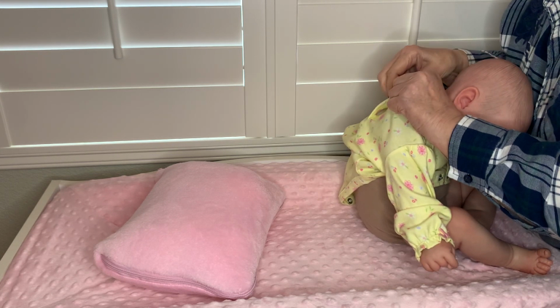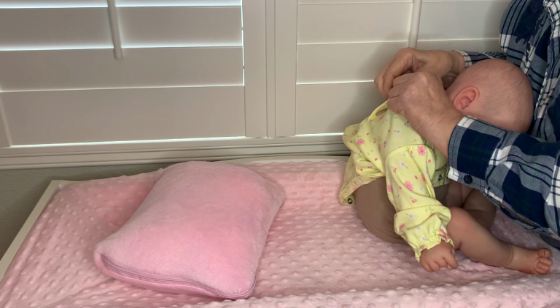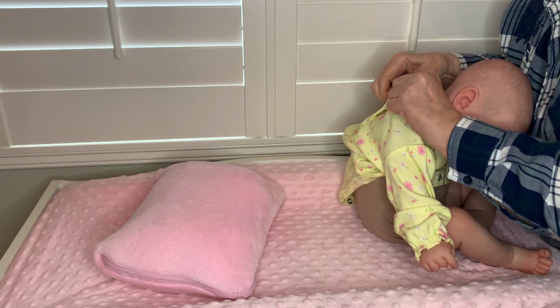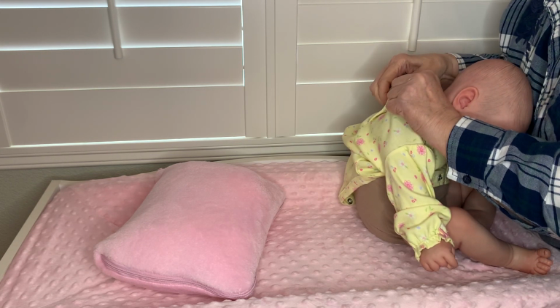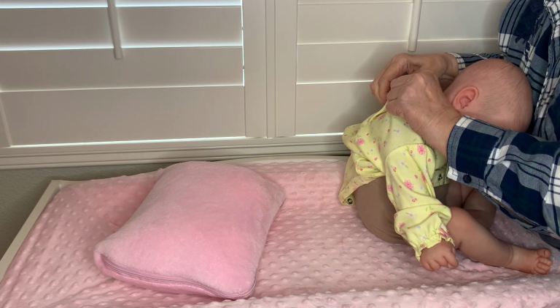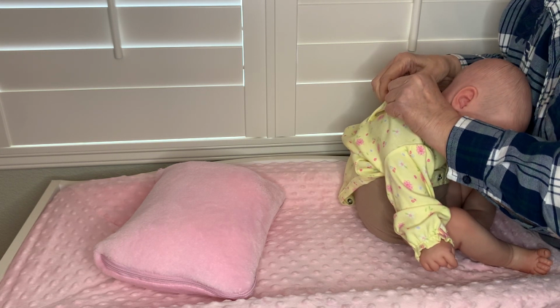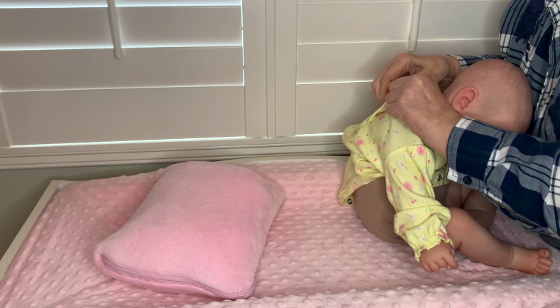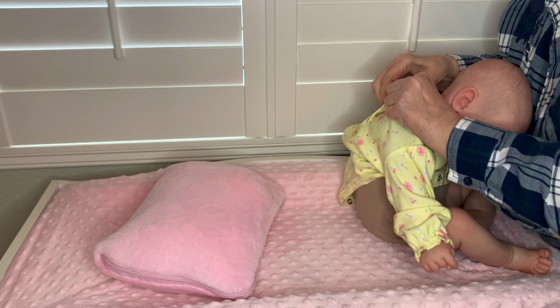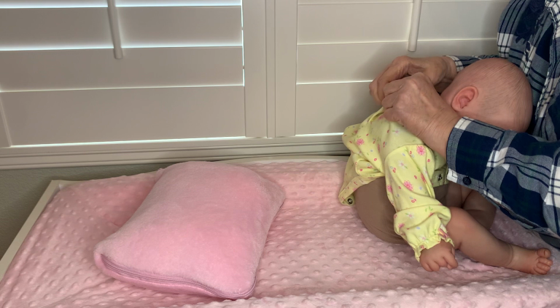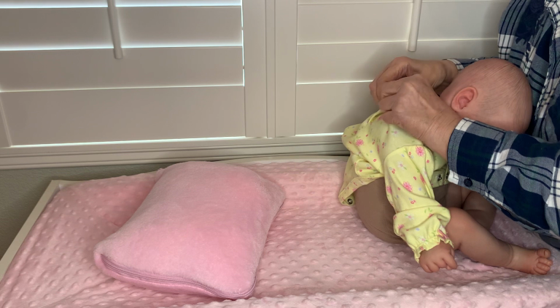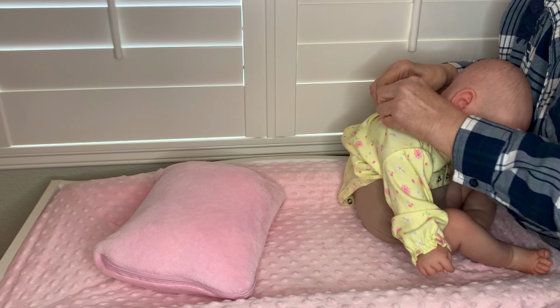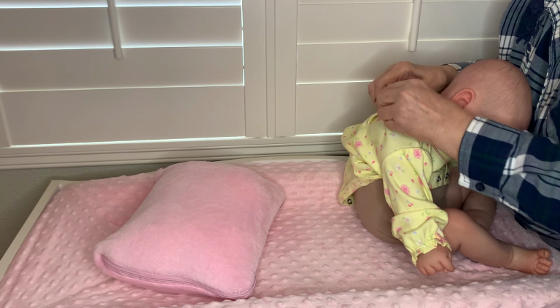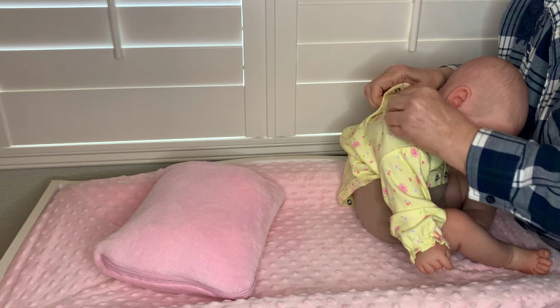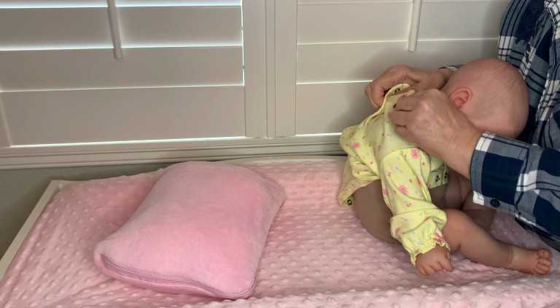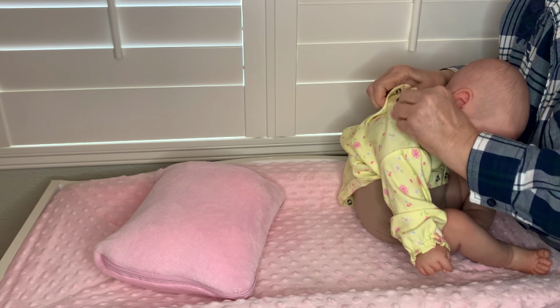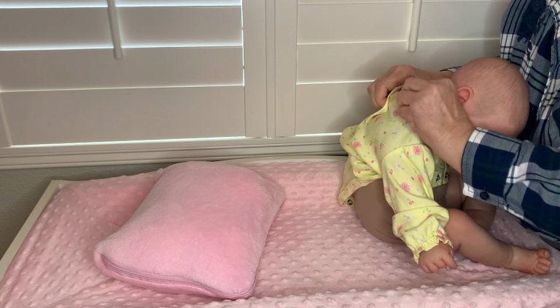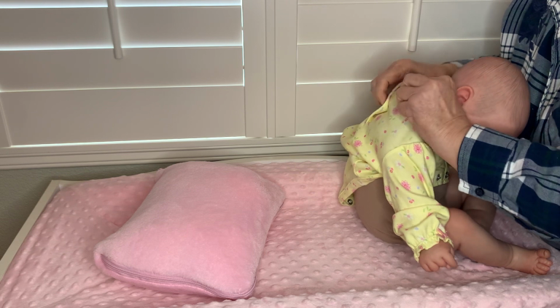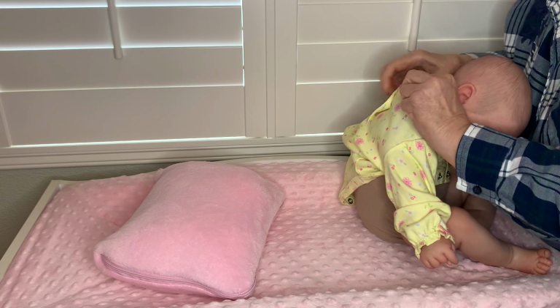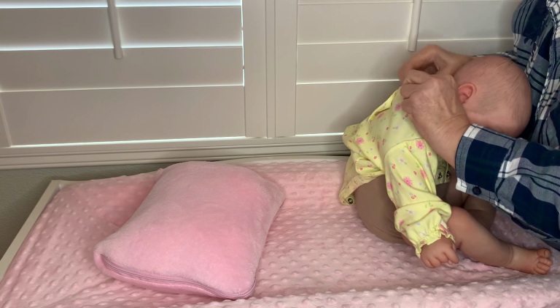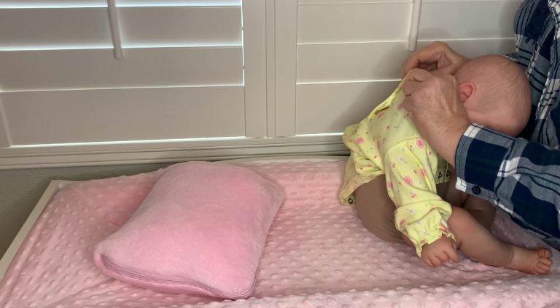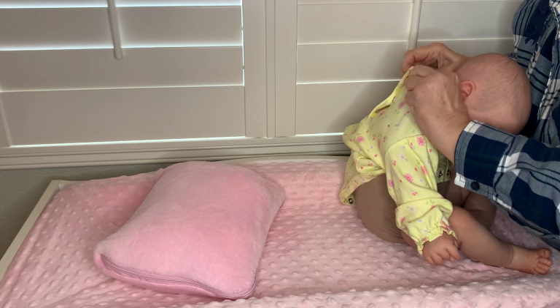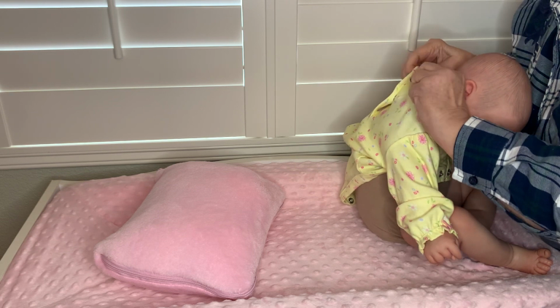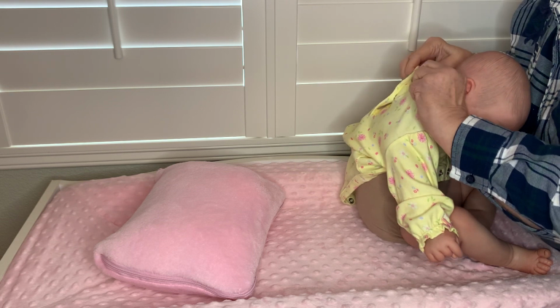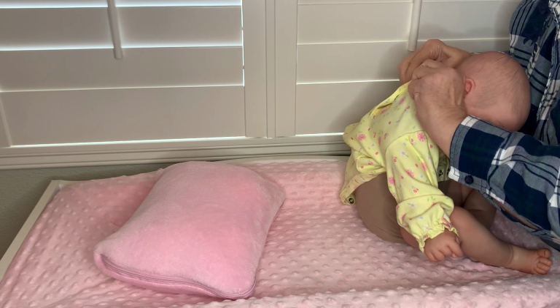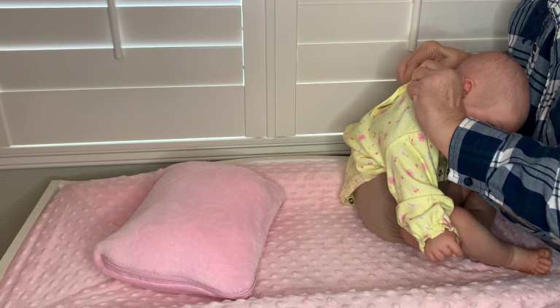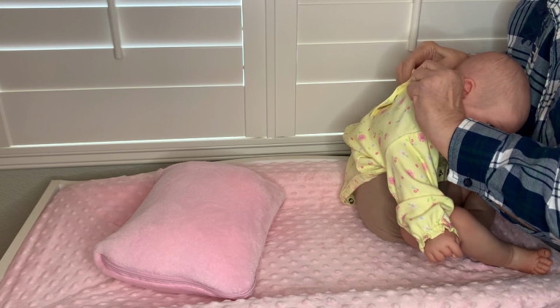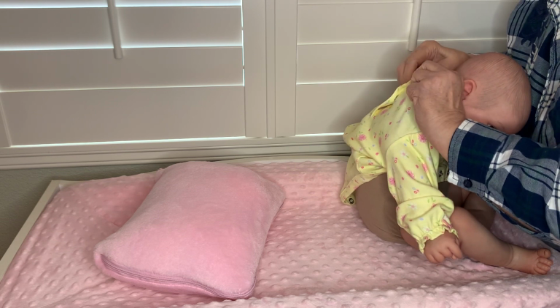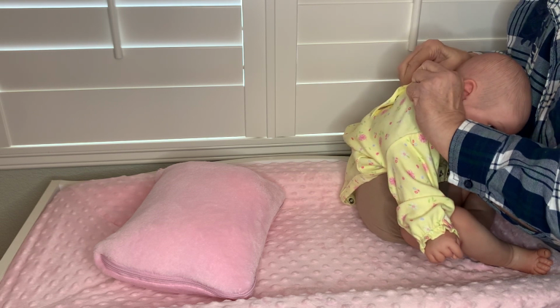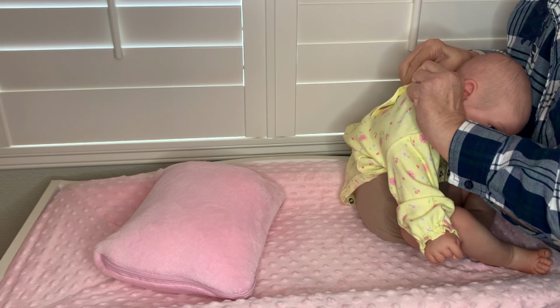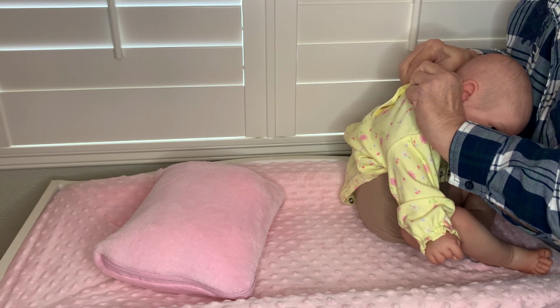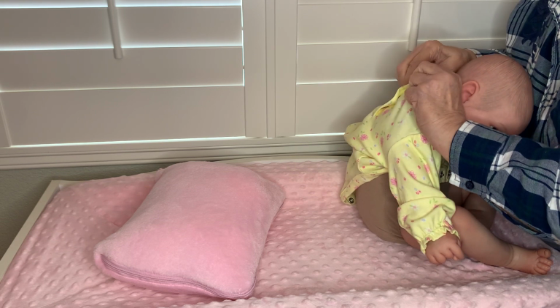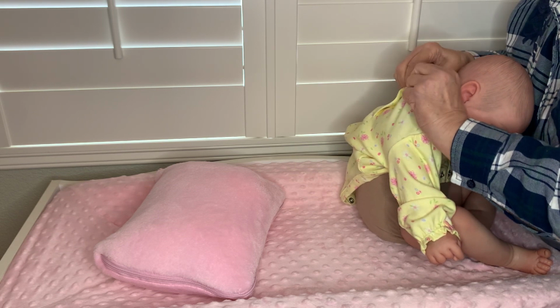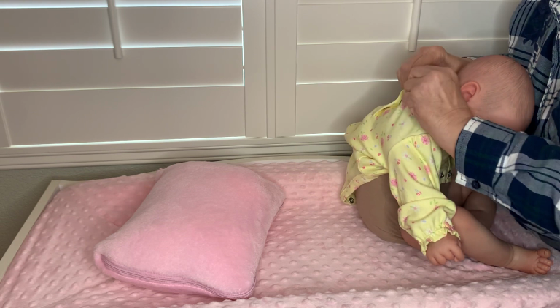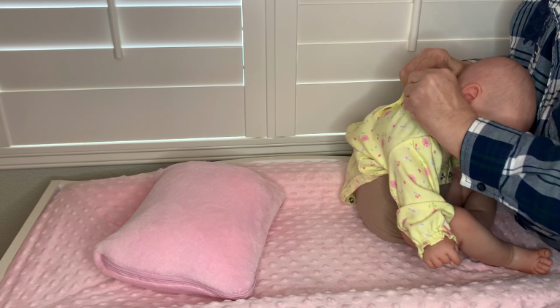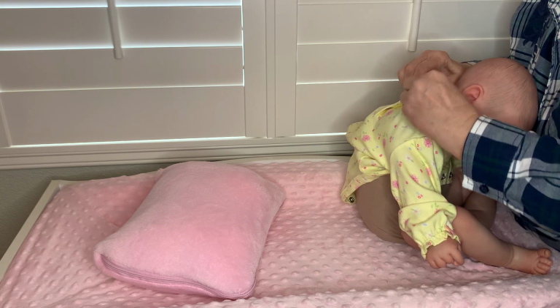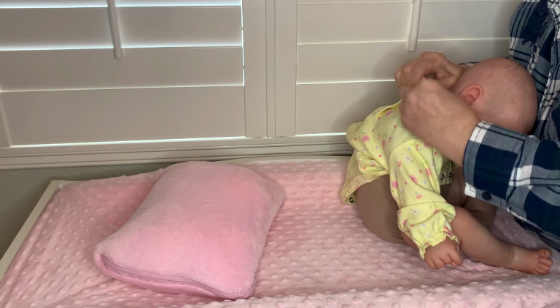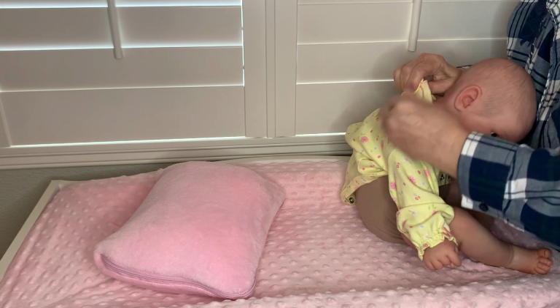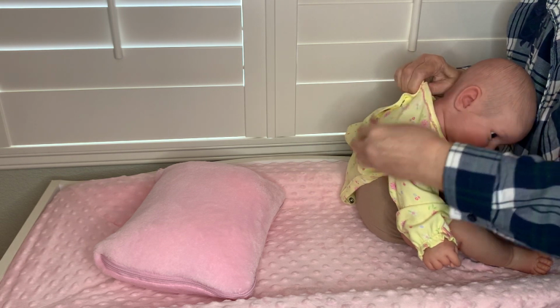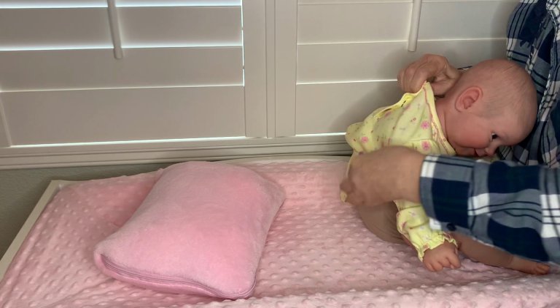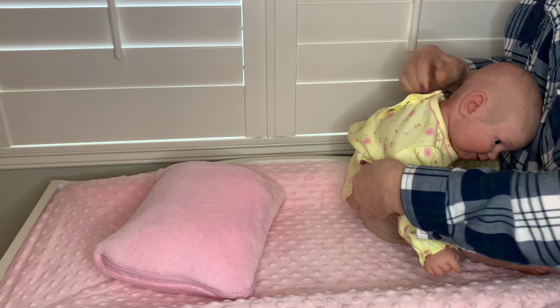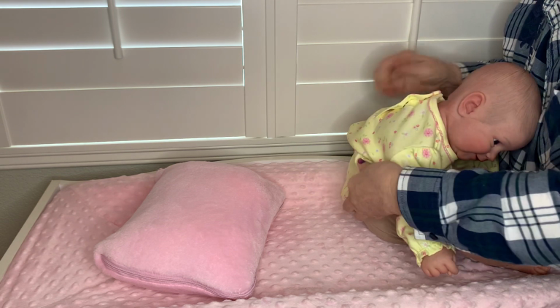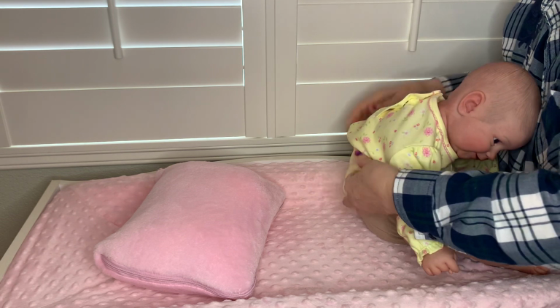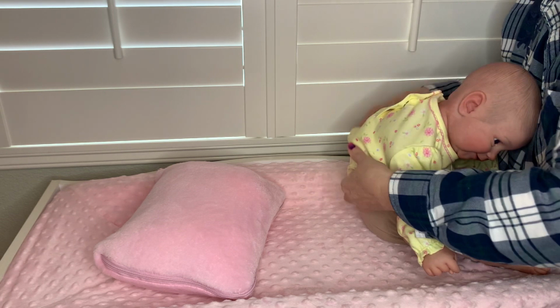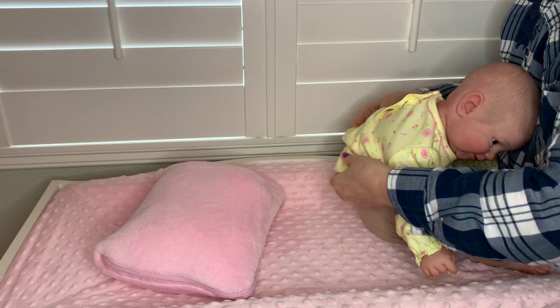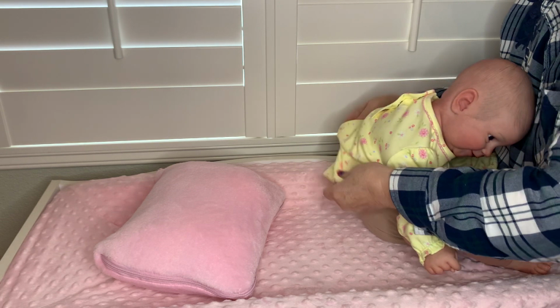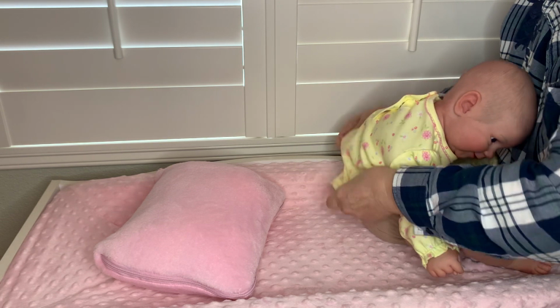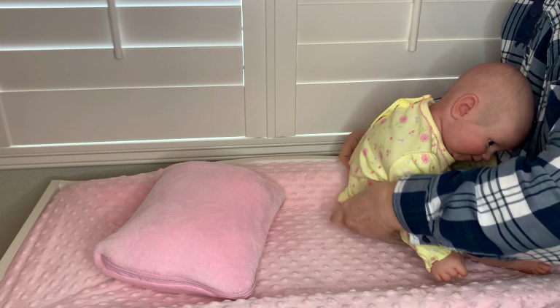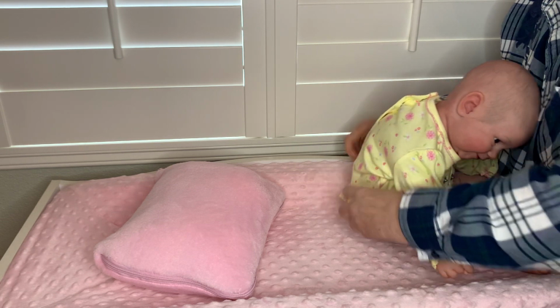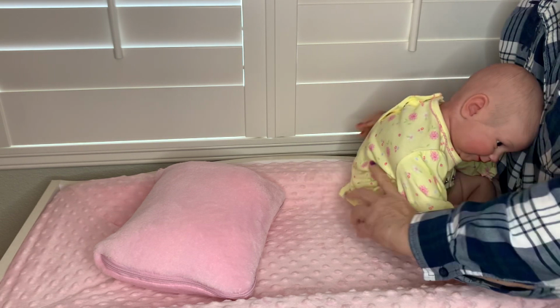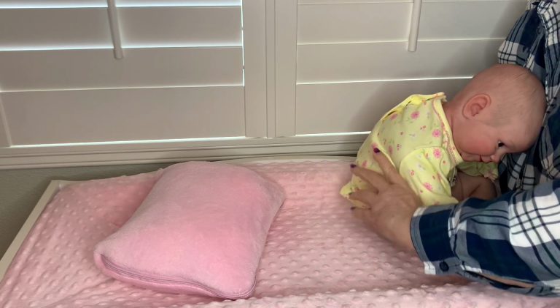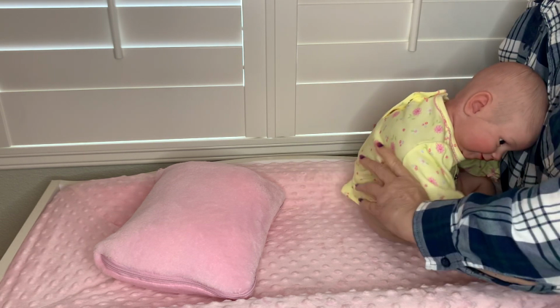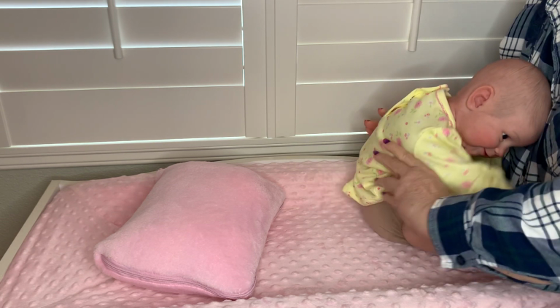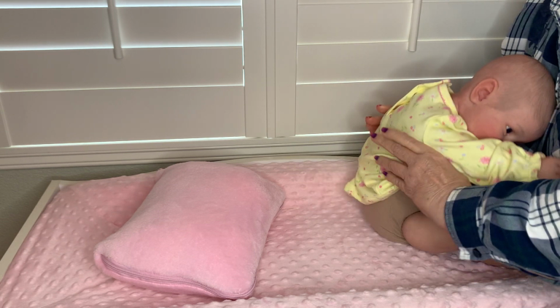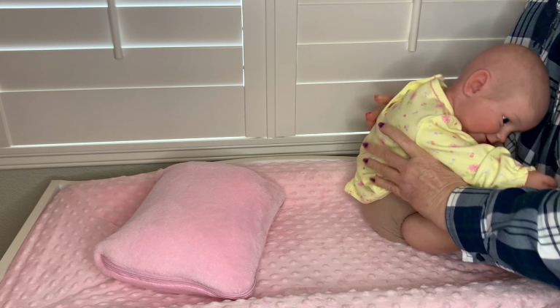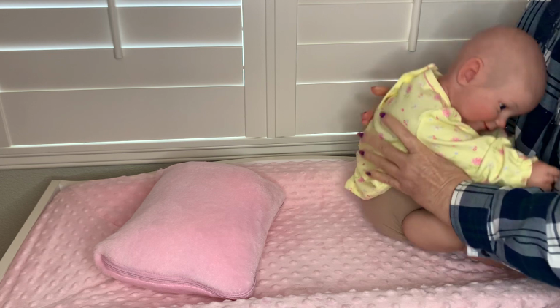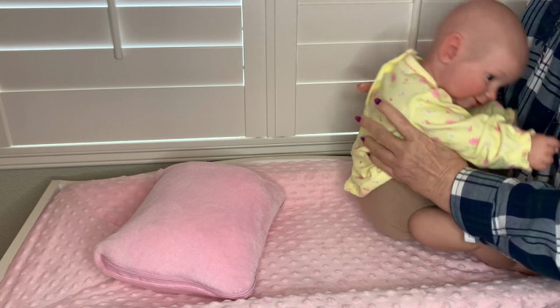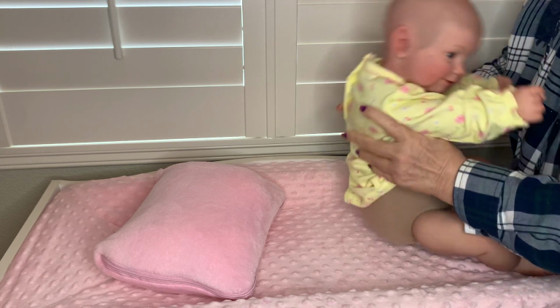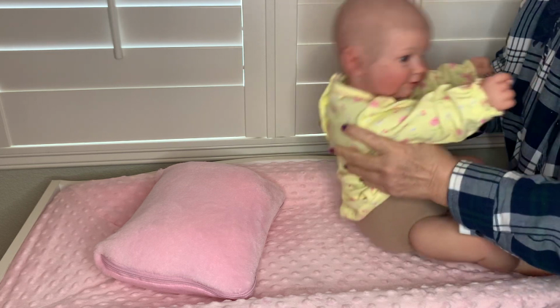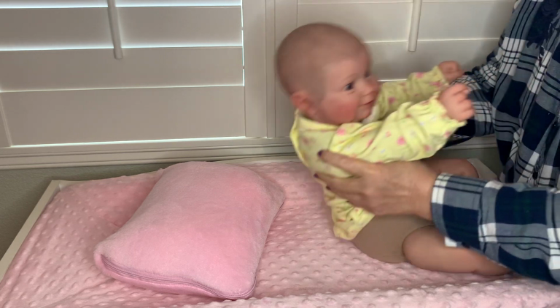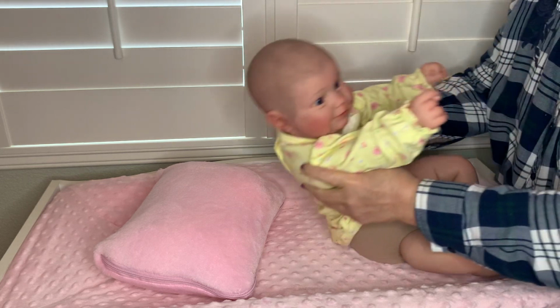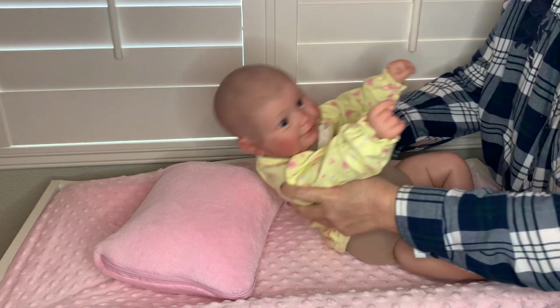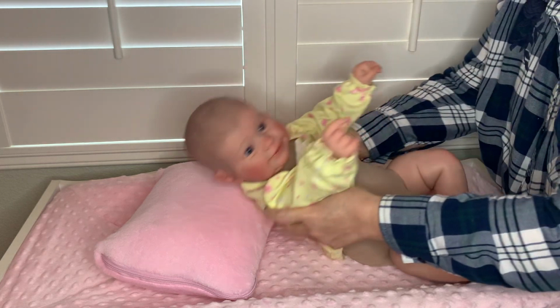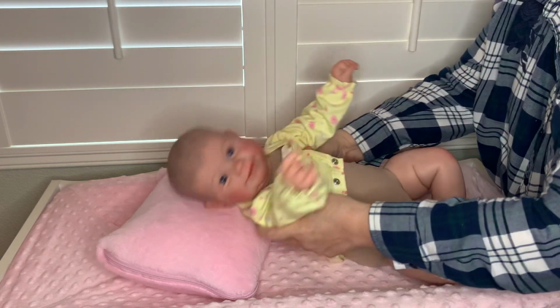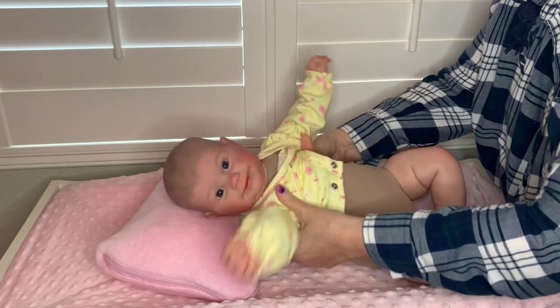I got her rooted so perfectly though — I just love the rooting. How I got it on the first time, I'll never know.